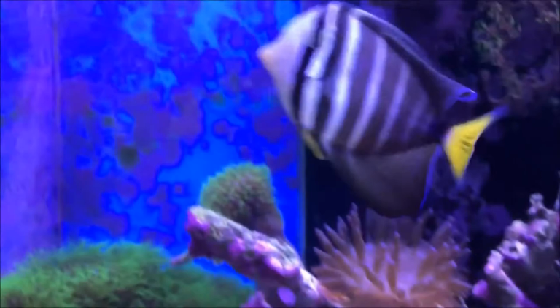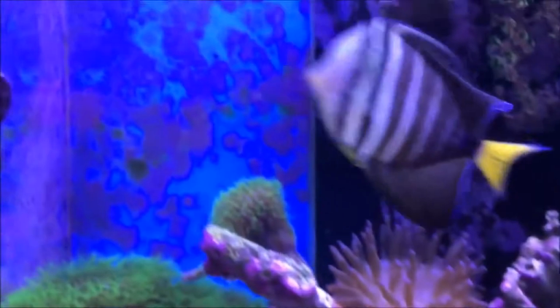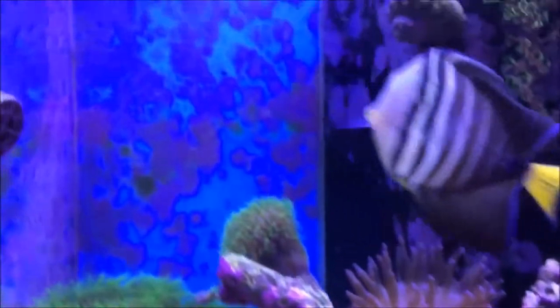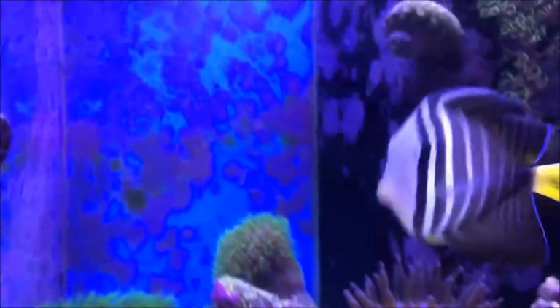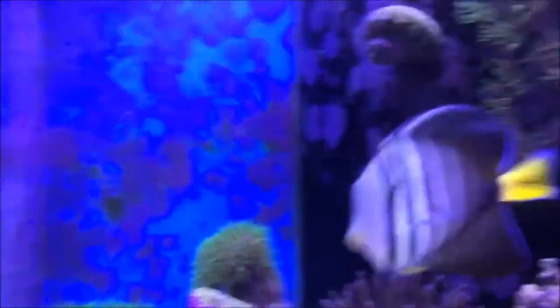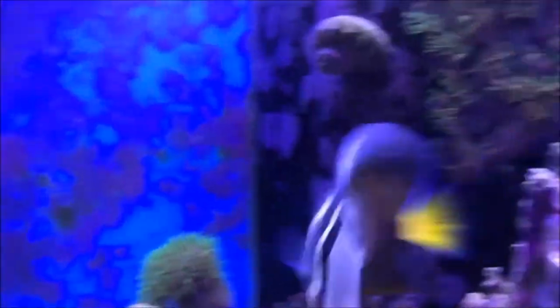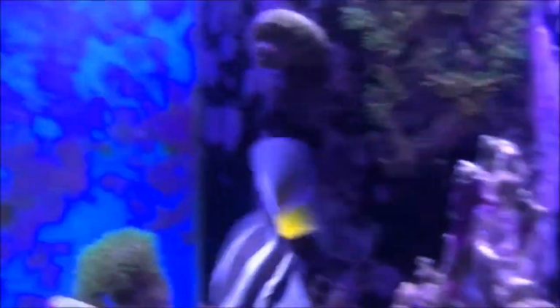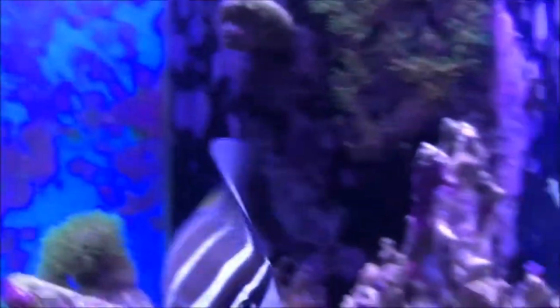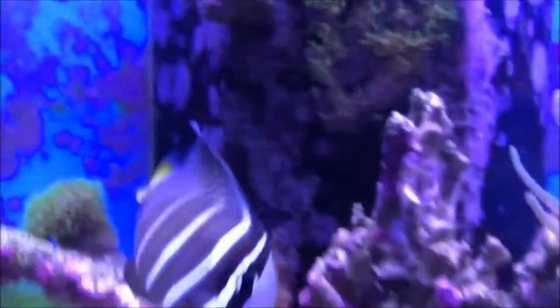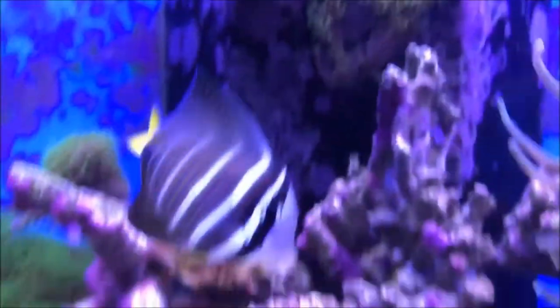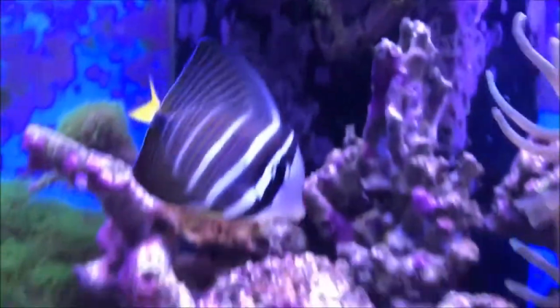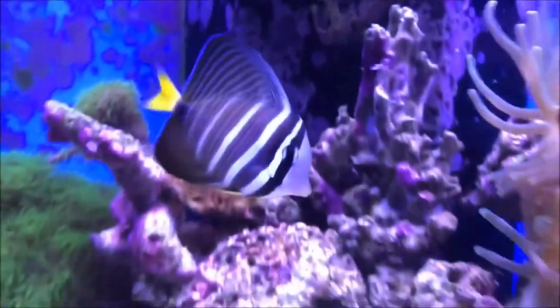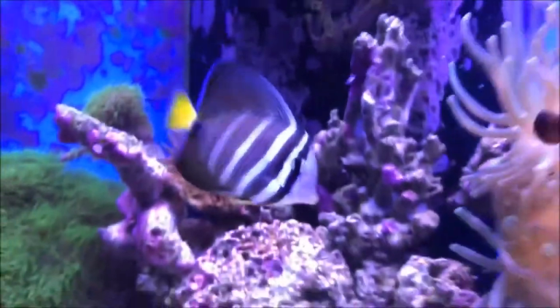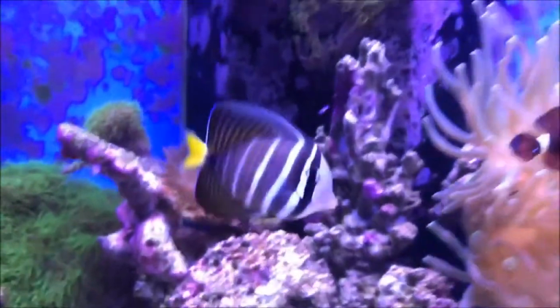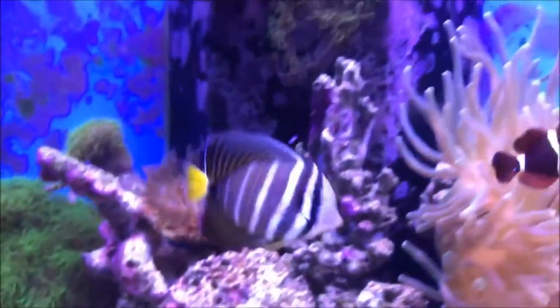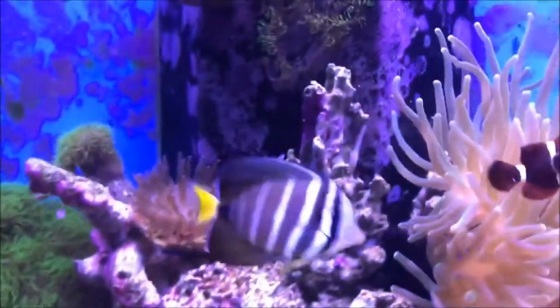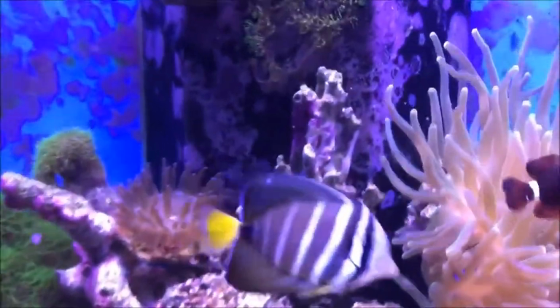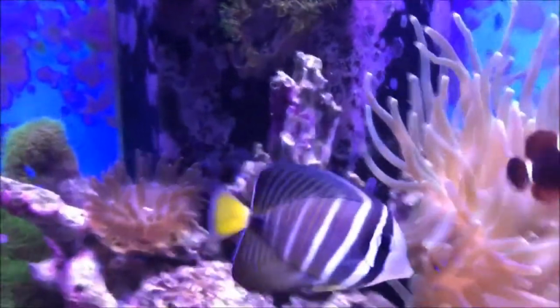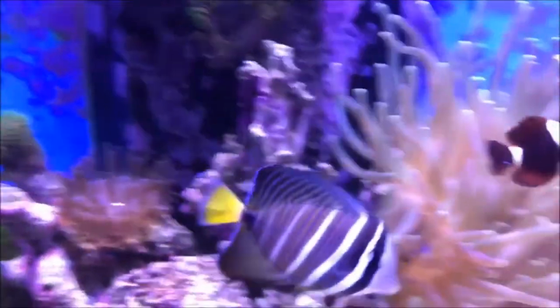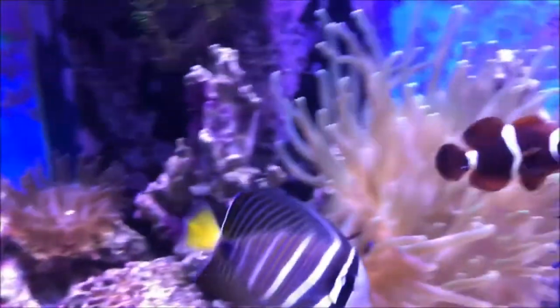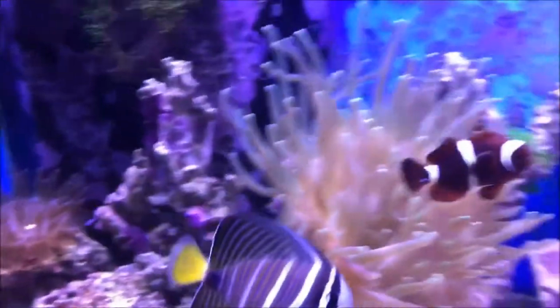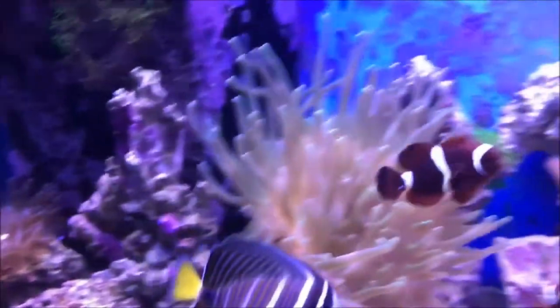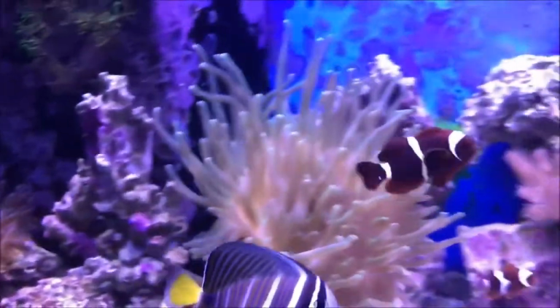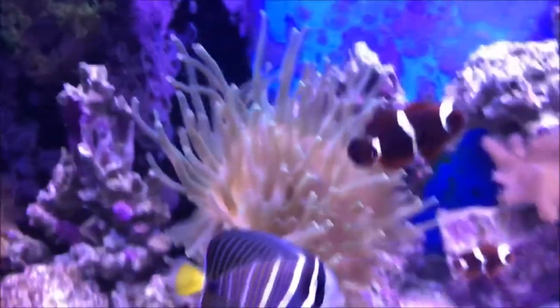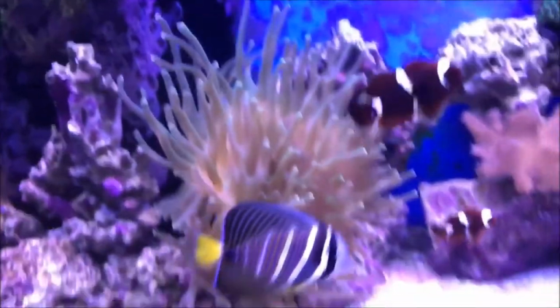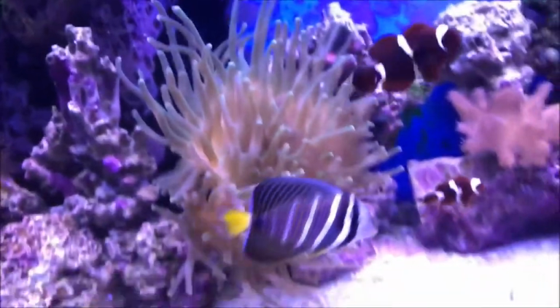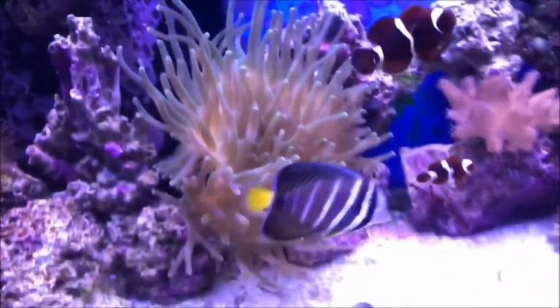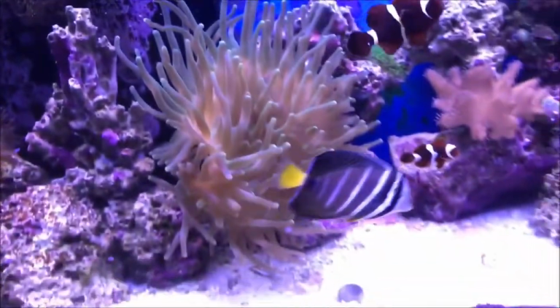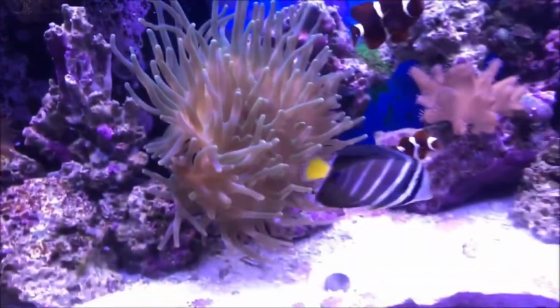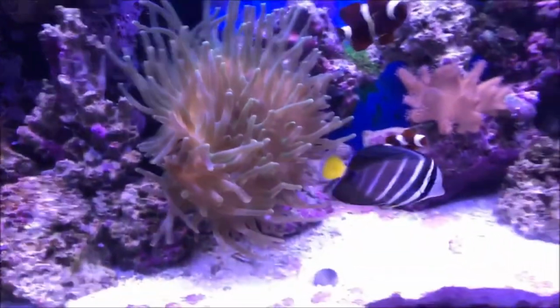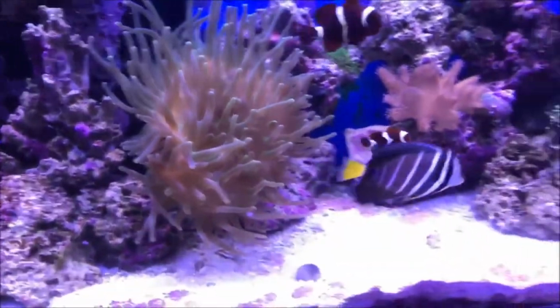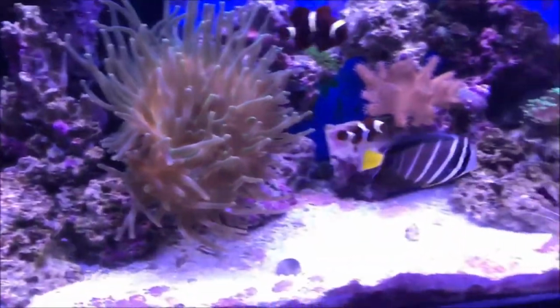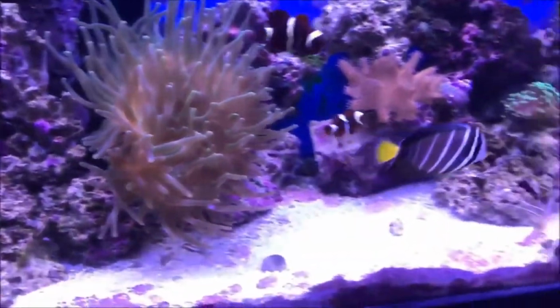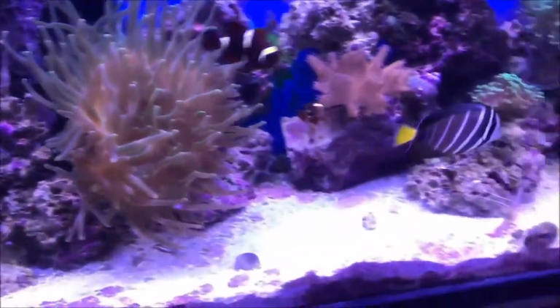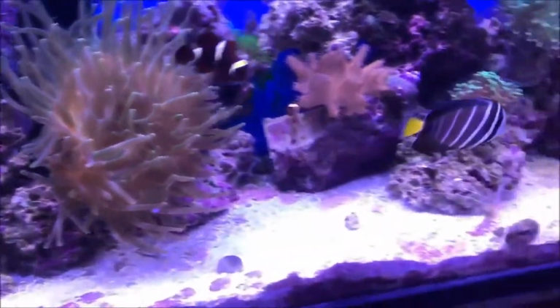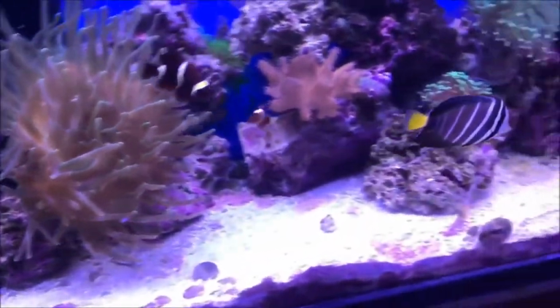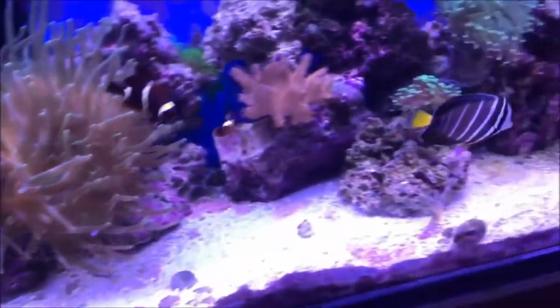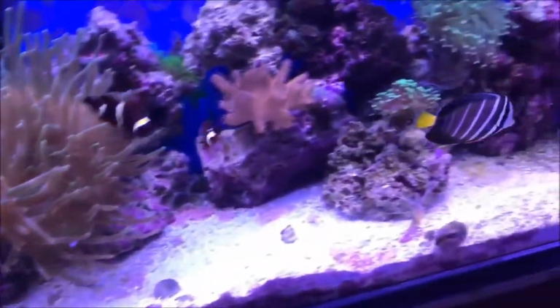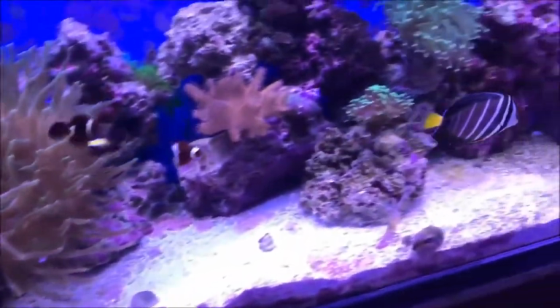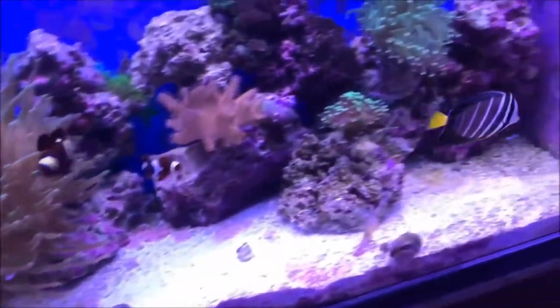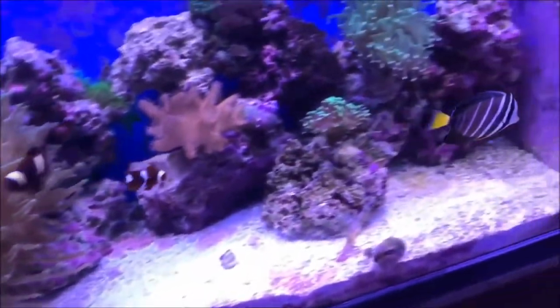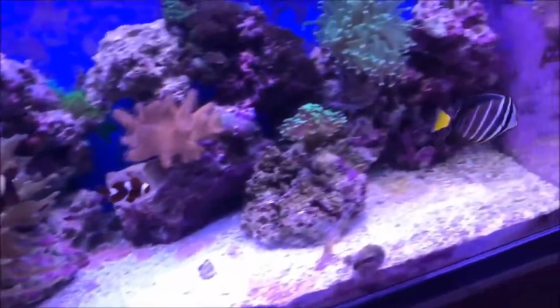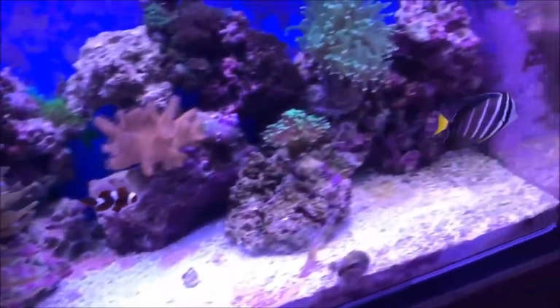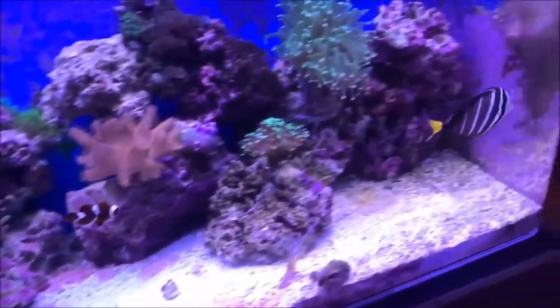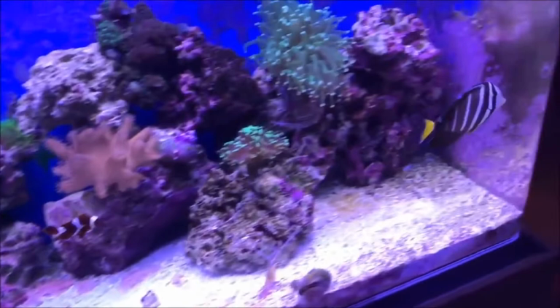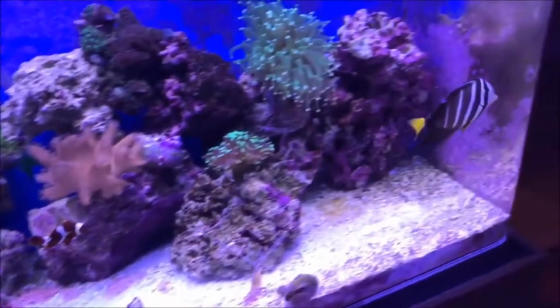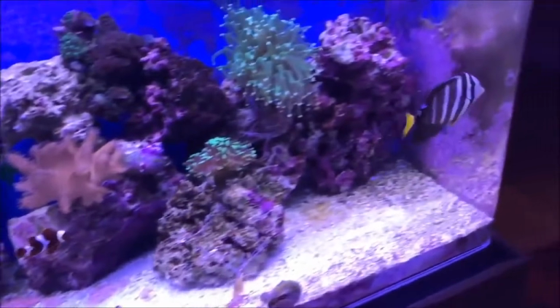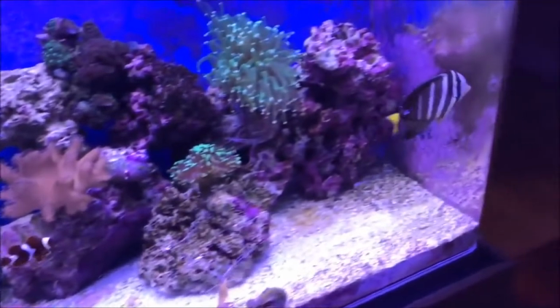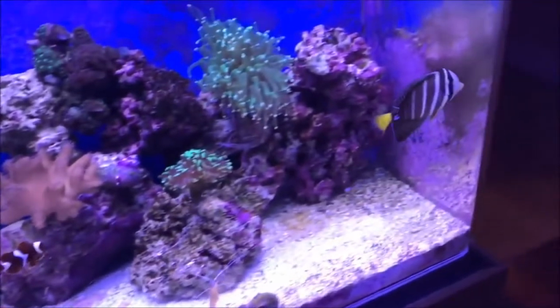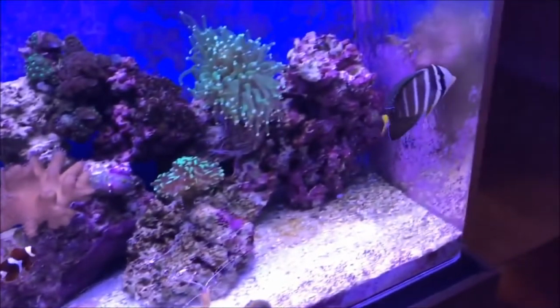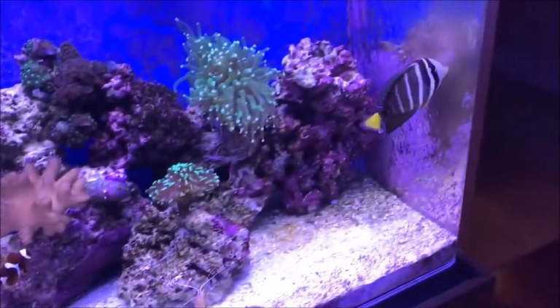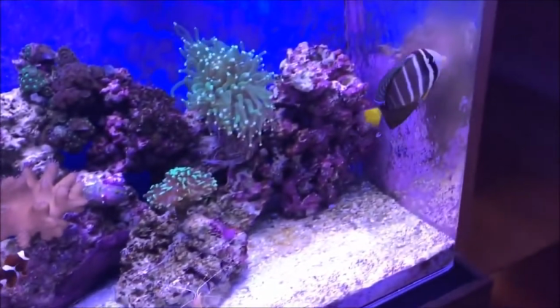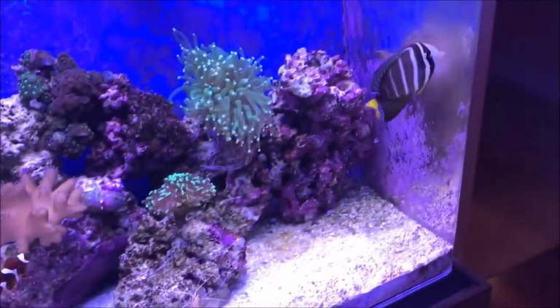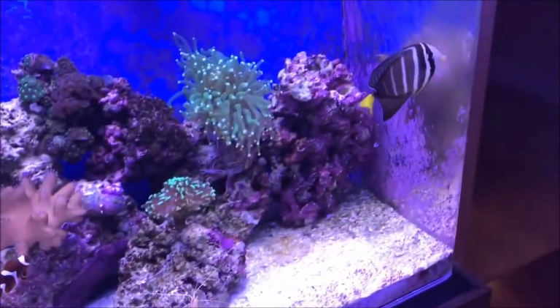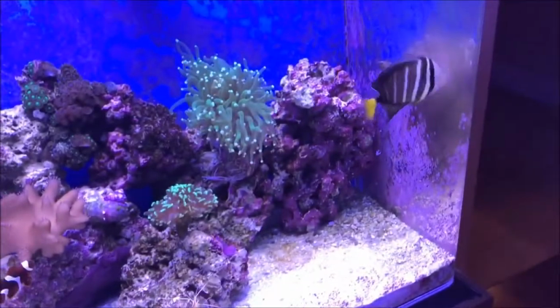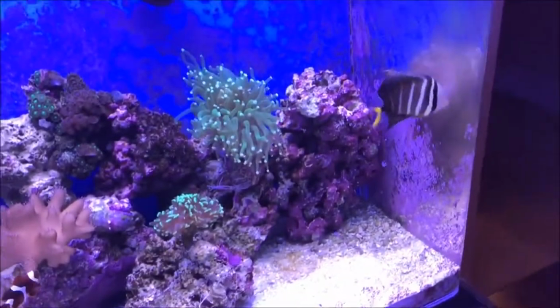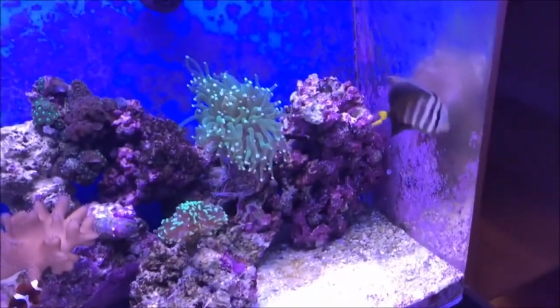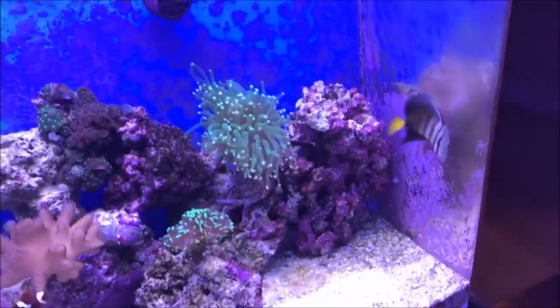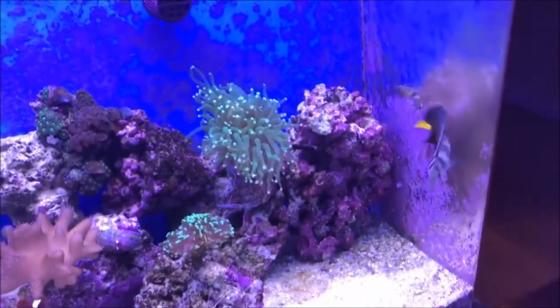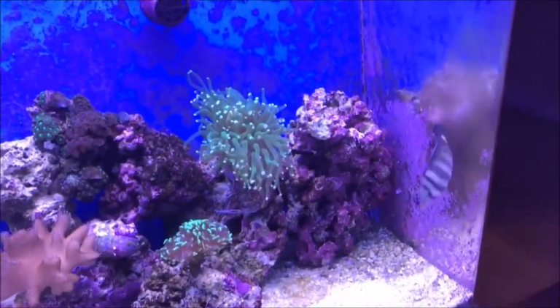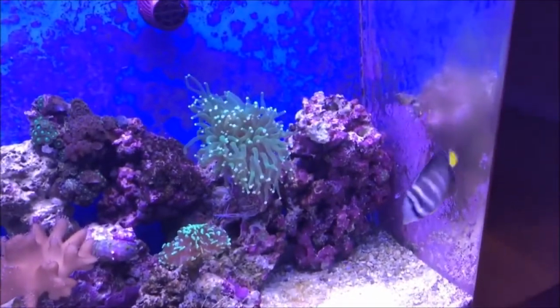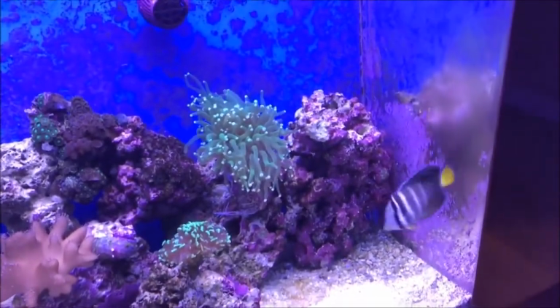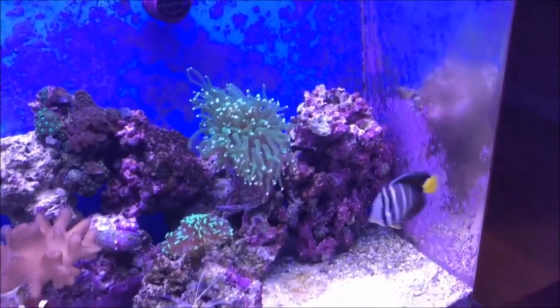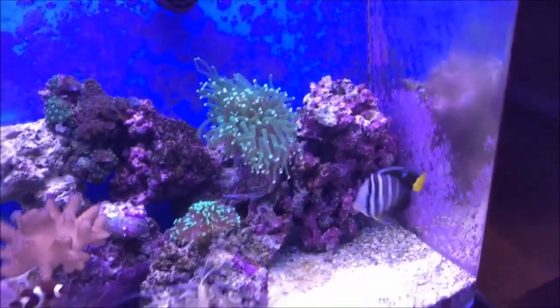Its appearance can practically double in size as it will raise or lower its tall dorsal fin, as you can see in the video.